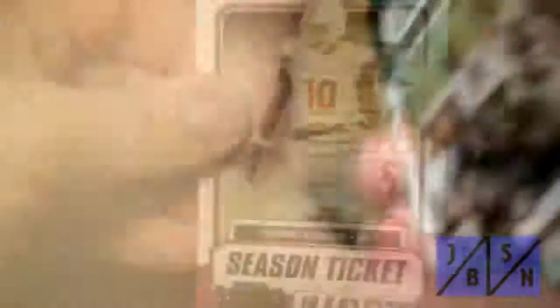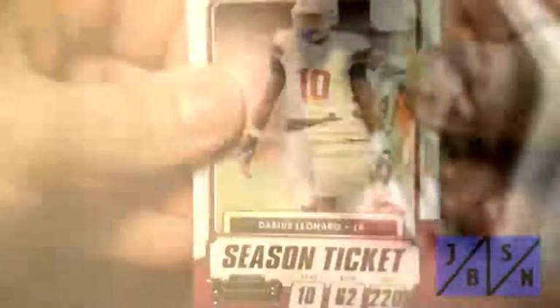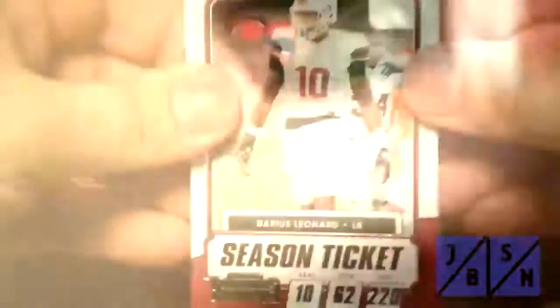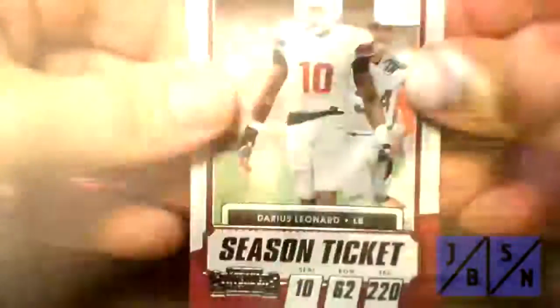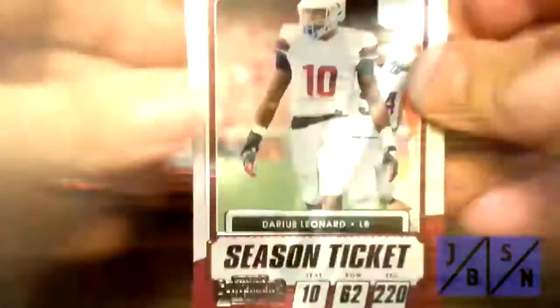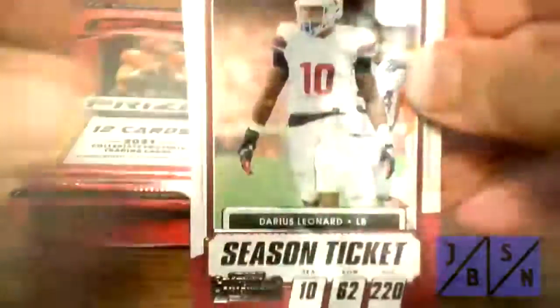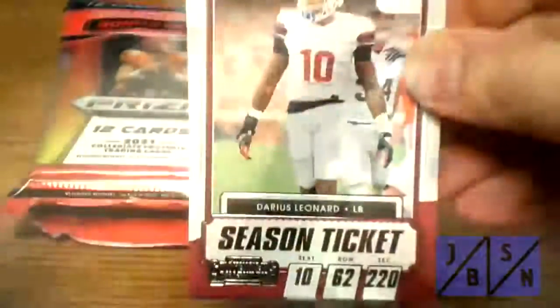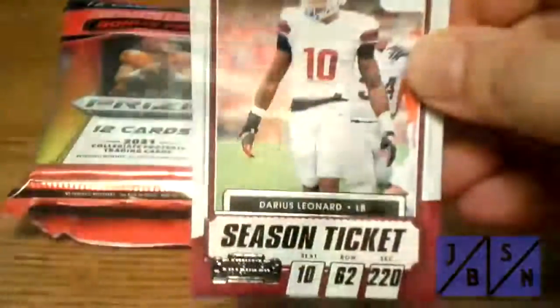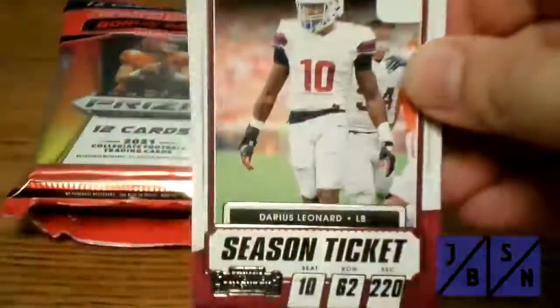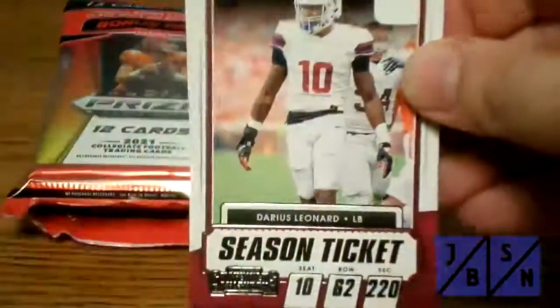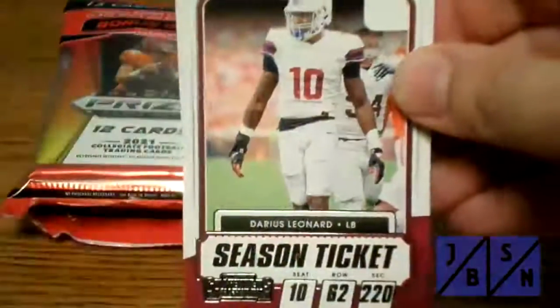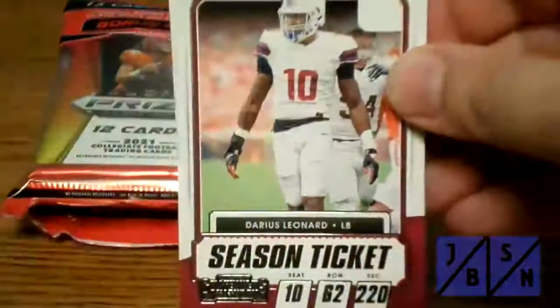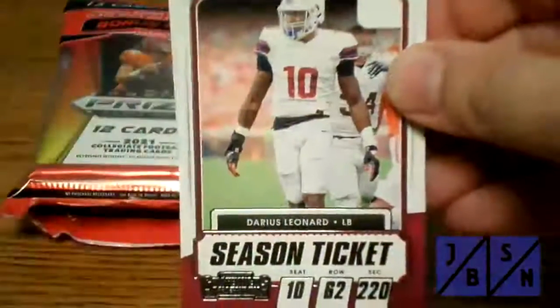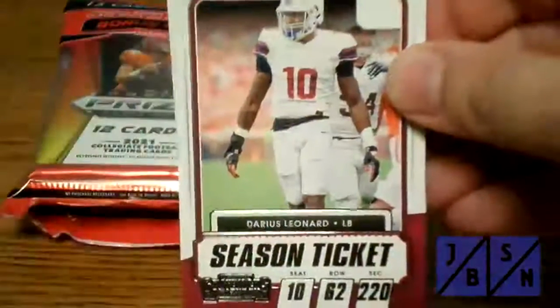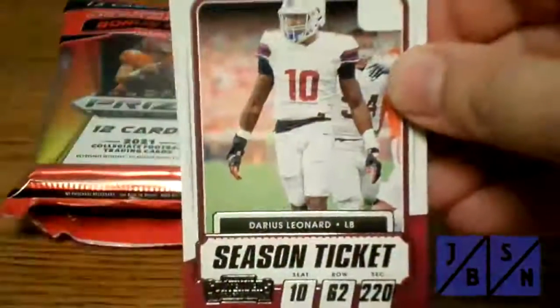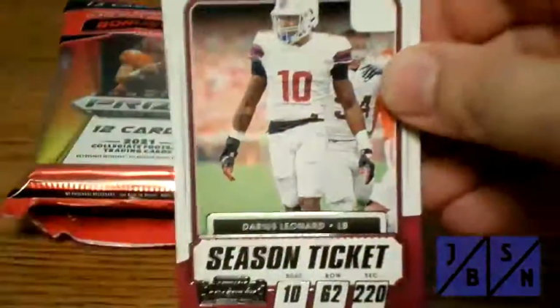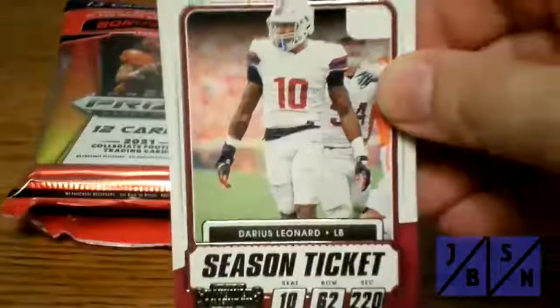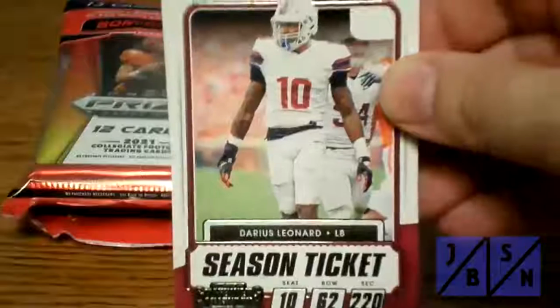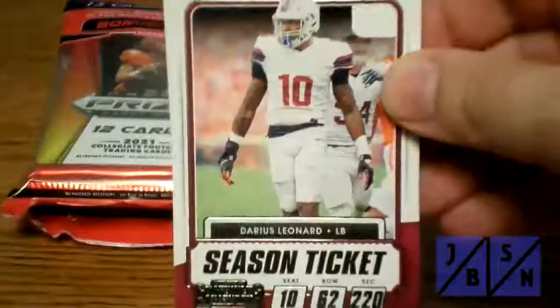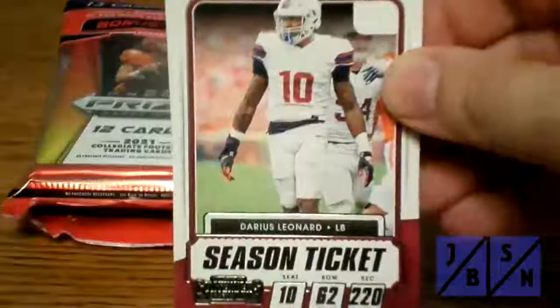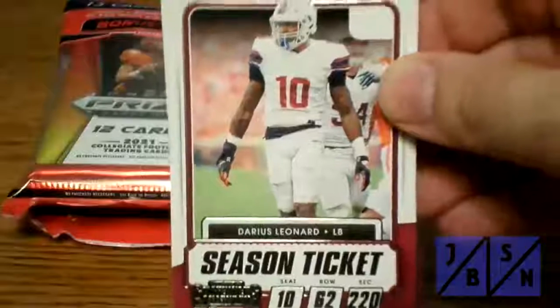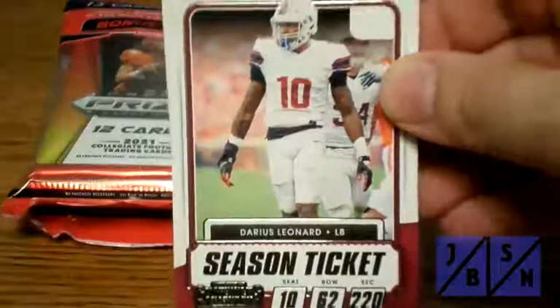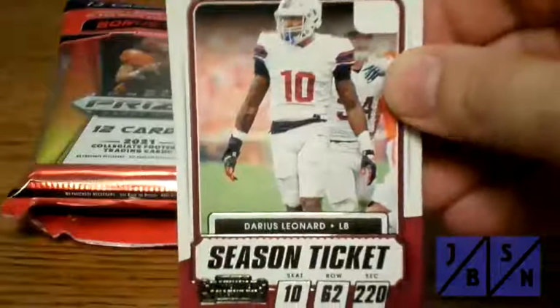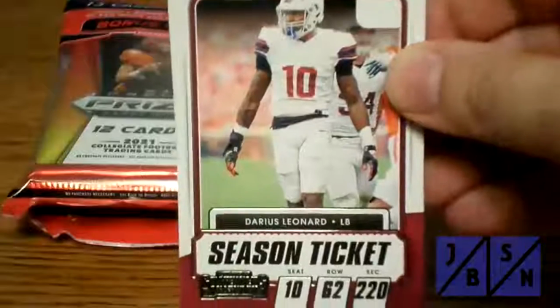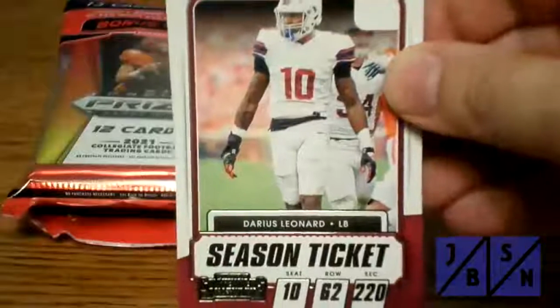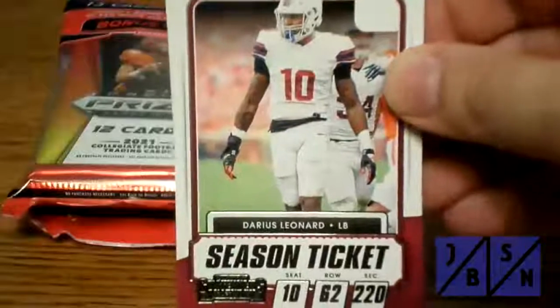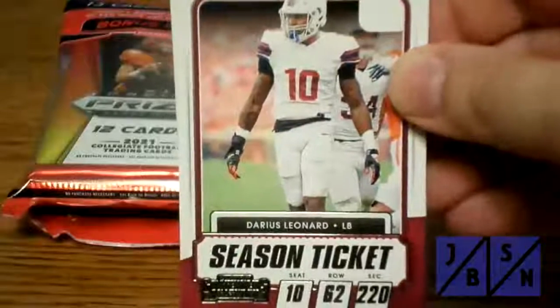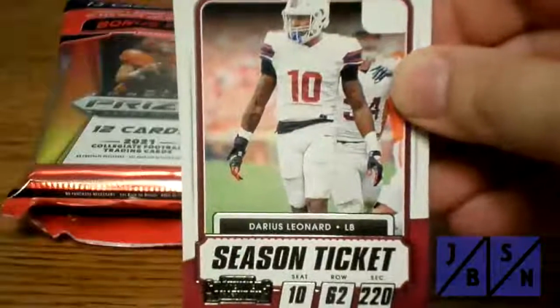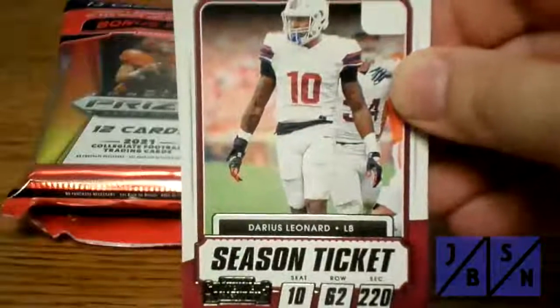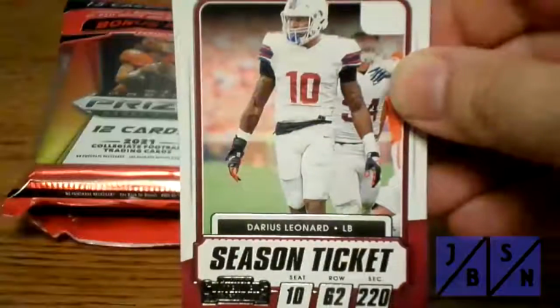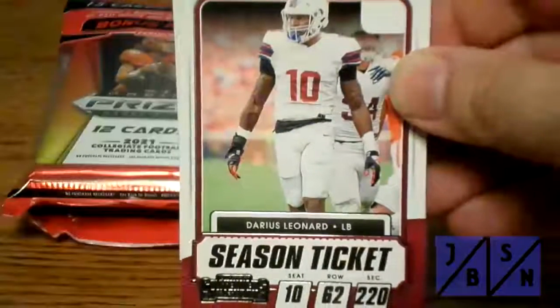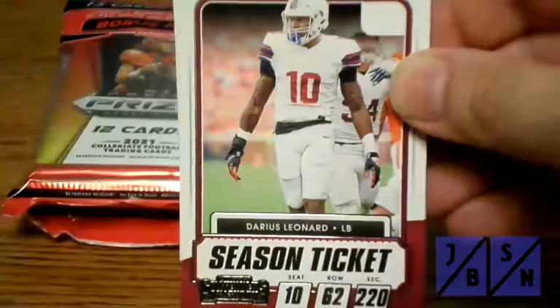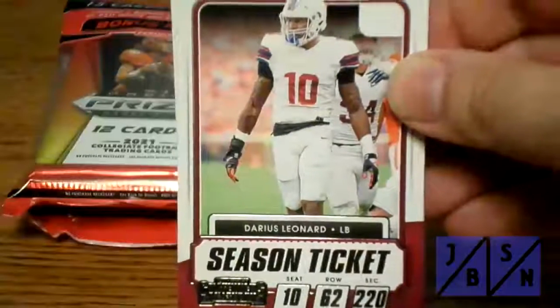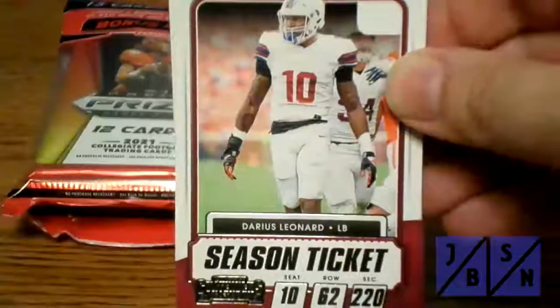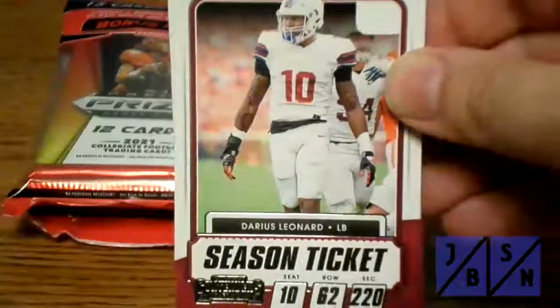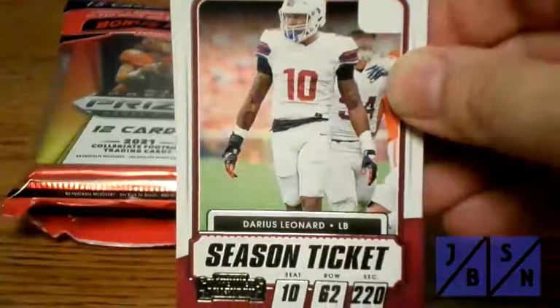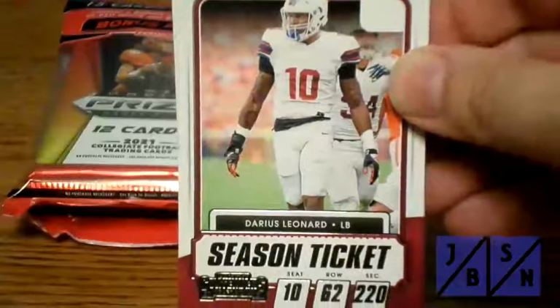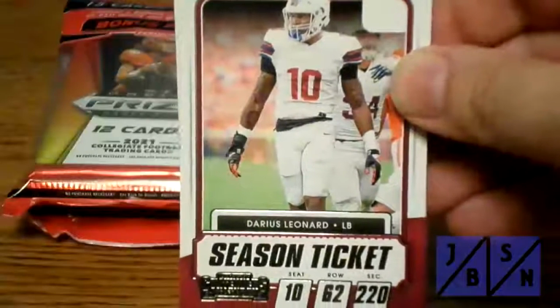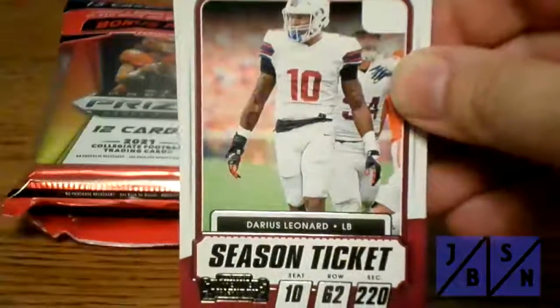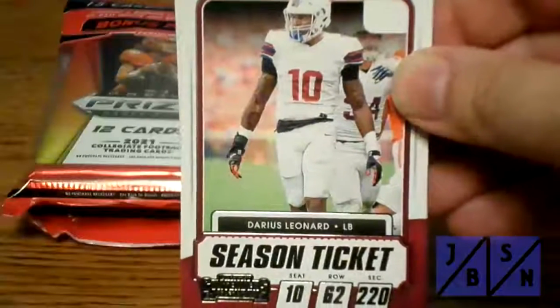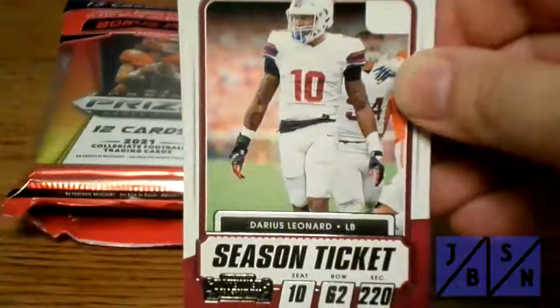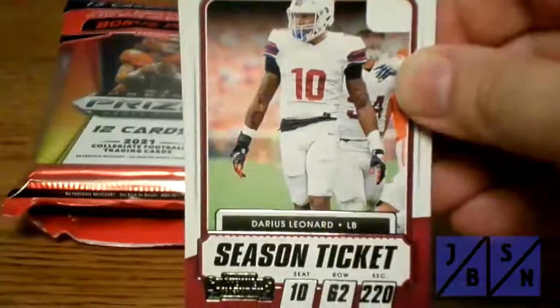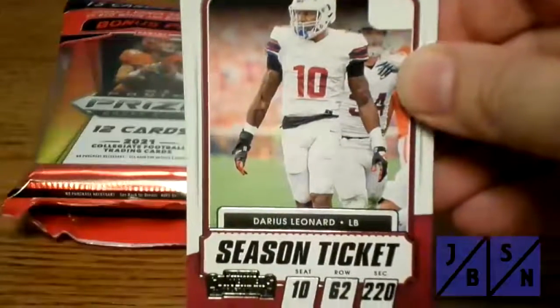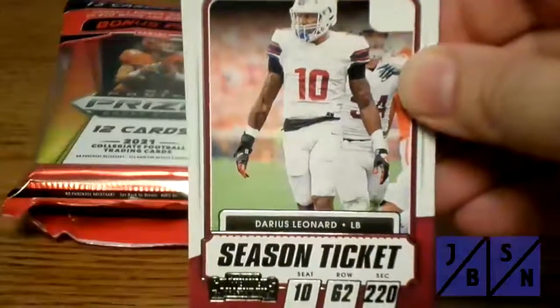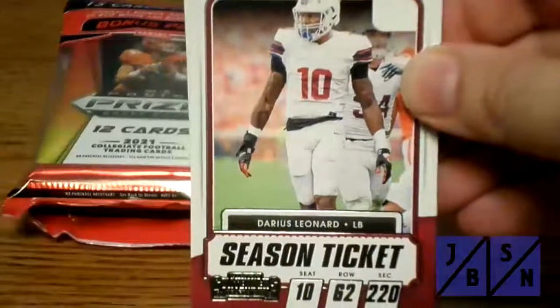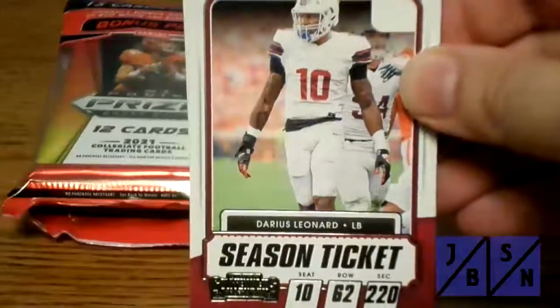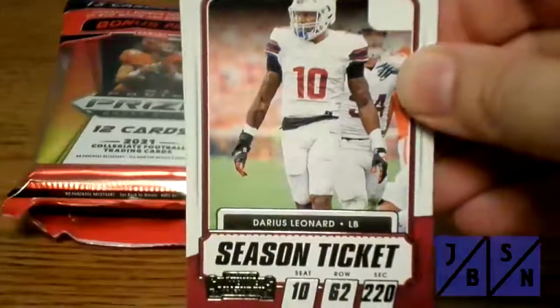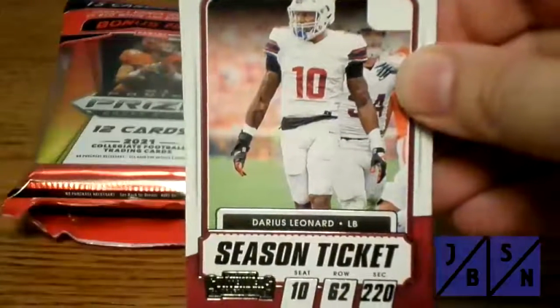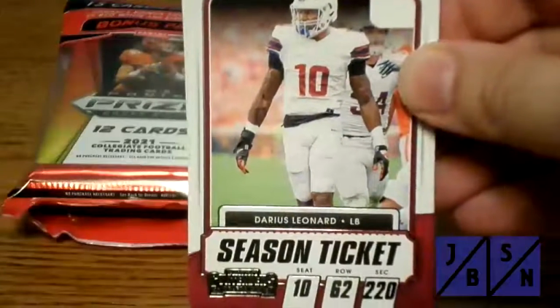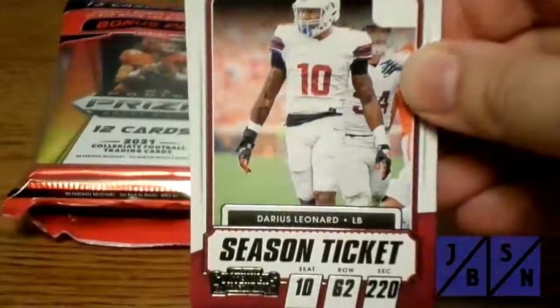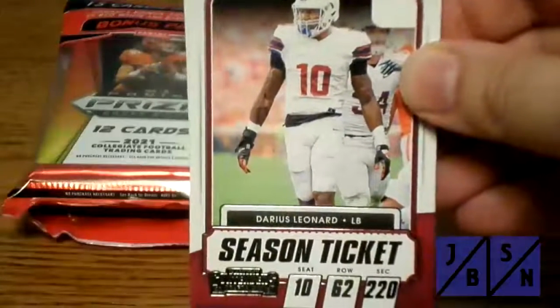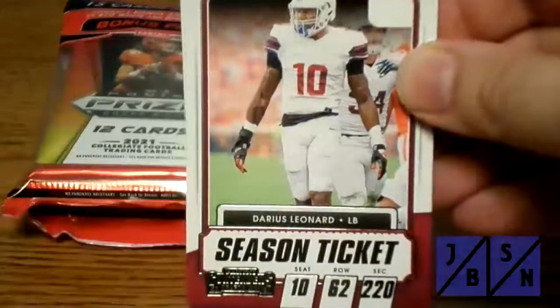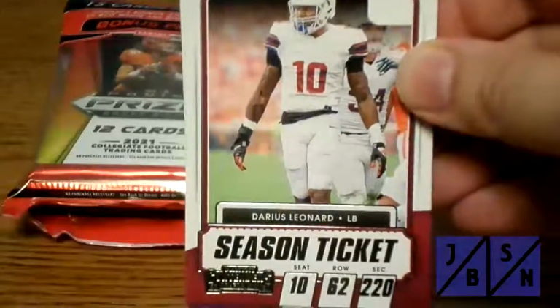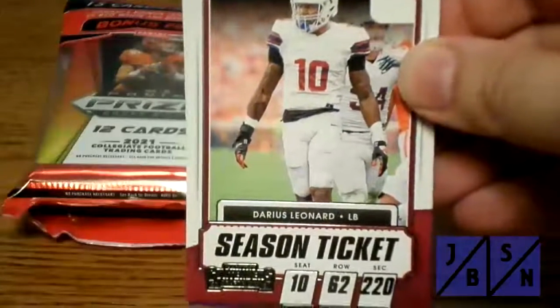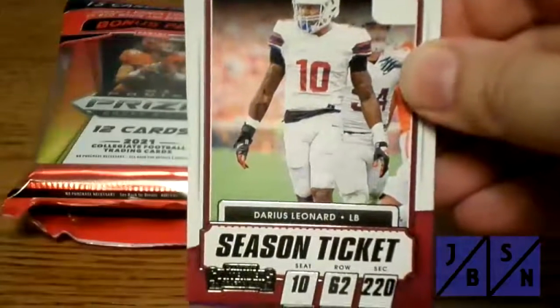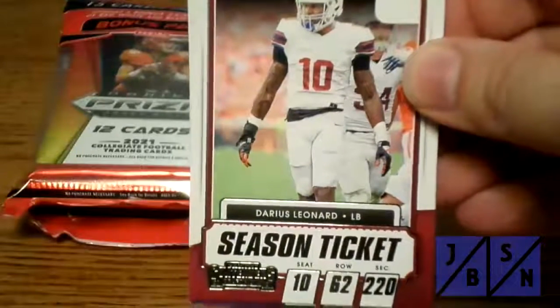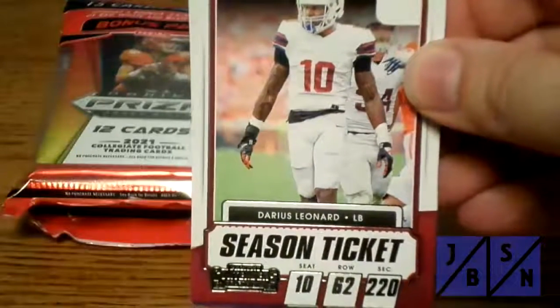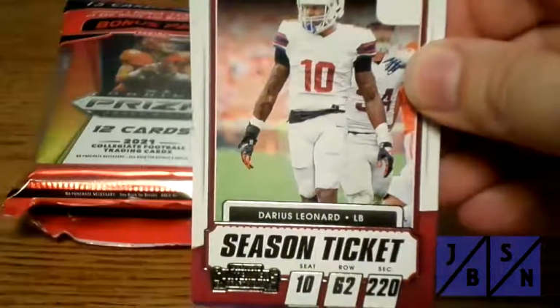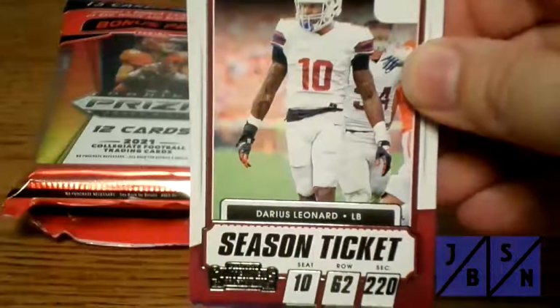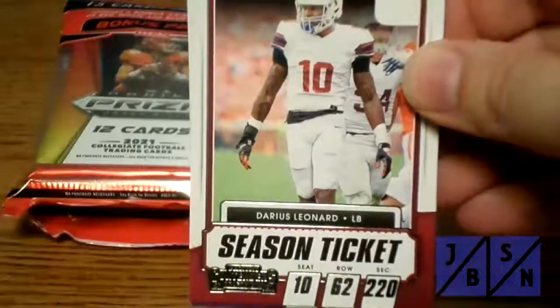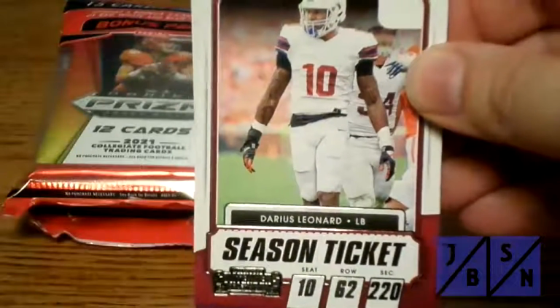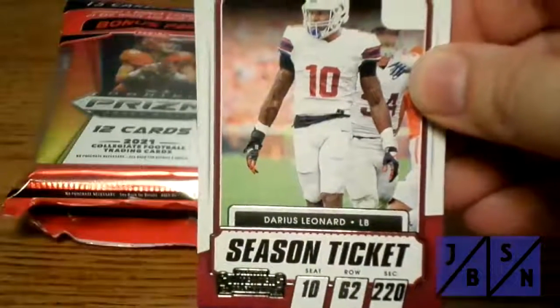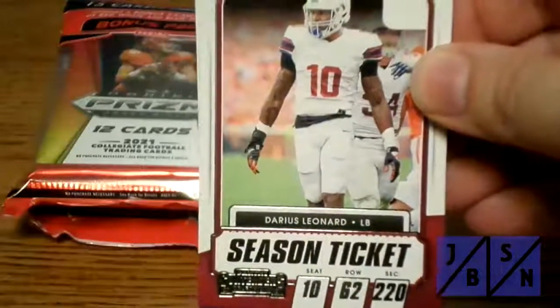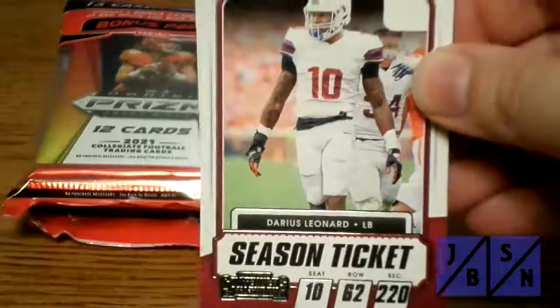All right, you guys, we're back. Sorry about that — again, with the camera, we had a little issue there. But we're going to go ahead and get into this Panini Contenders fat pack here.